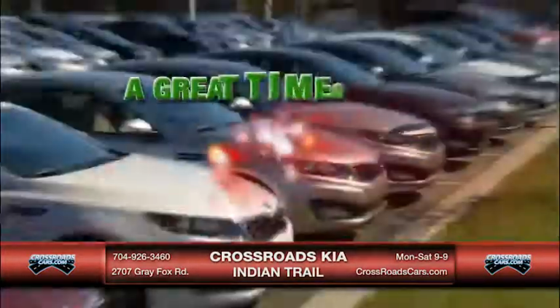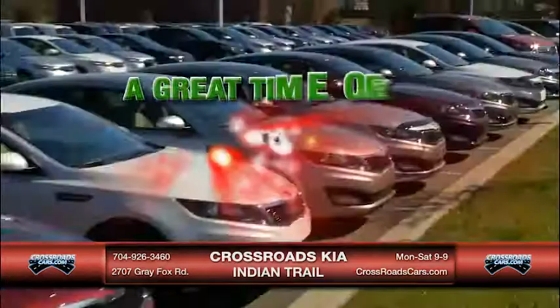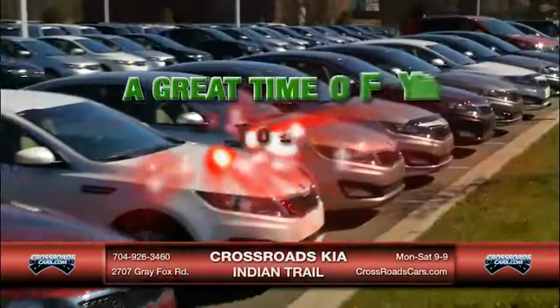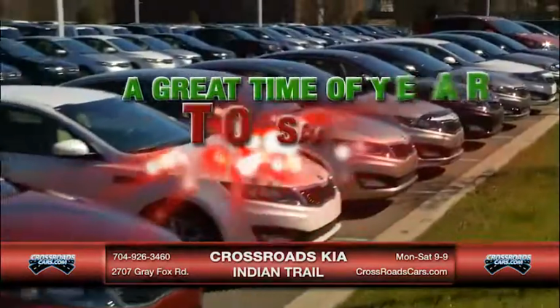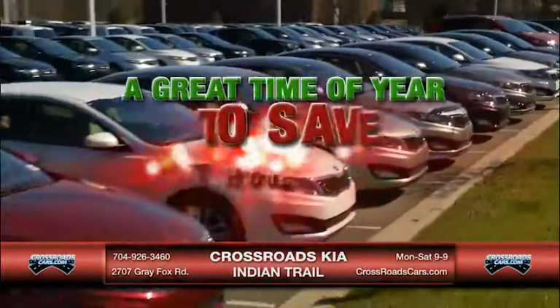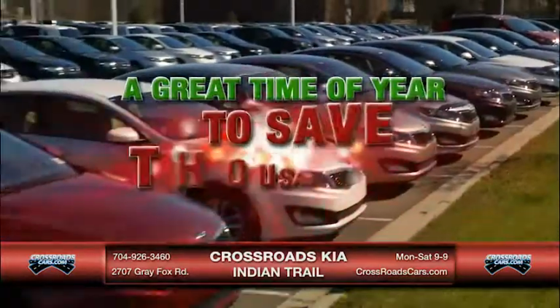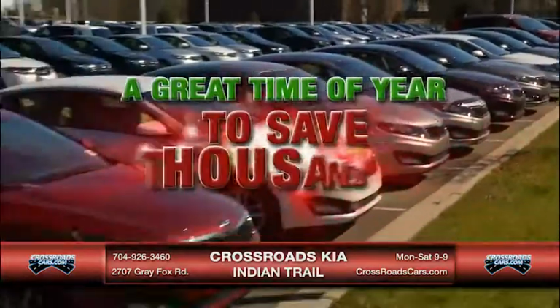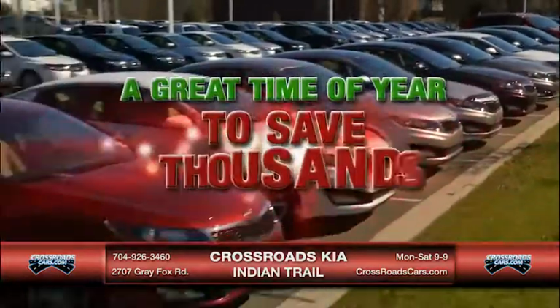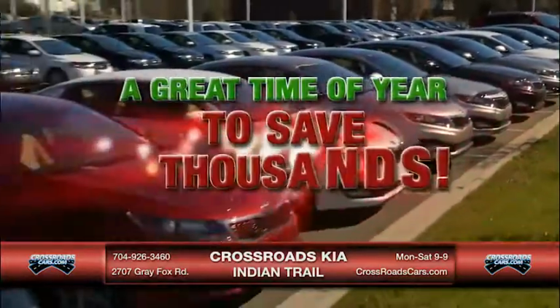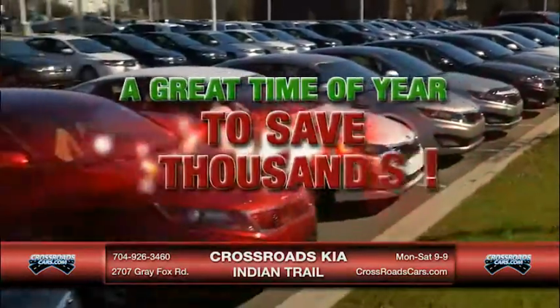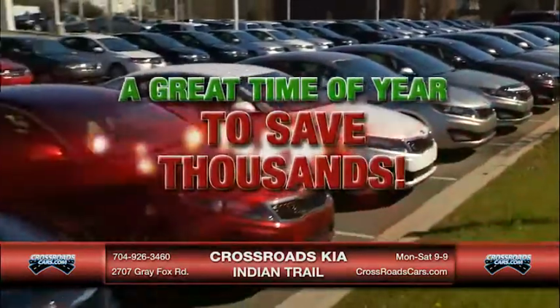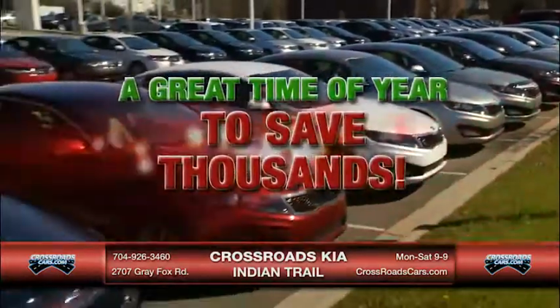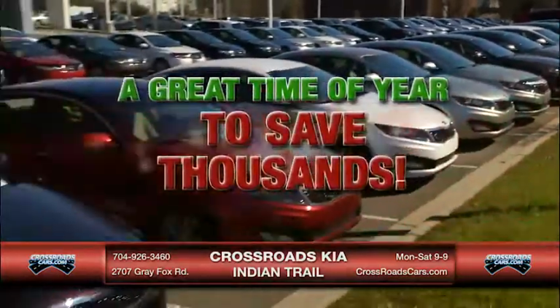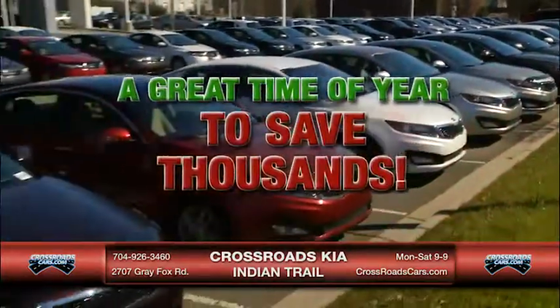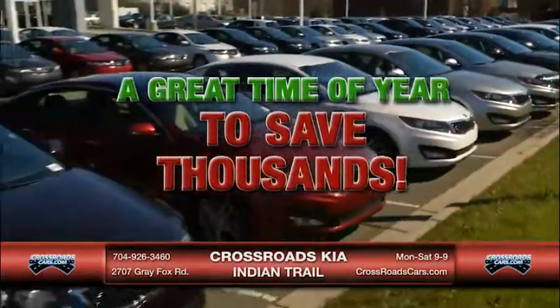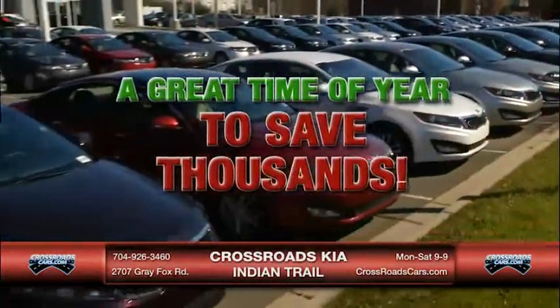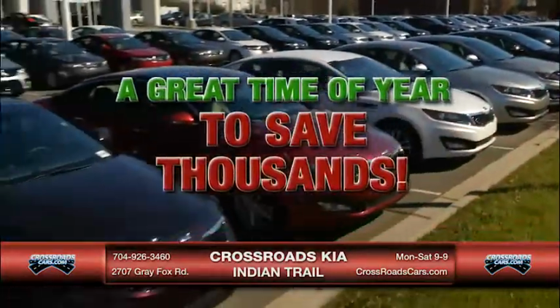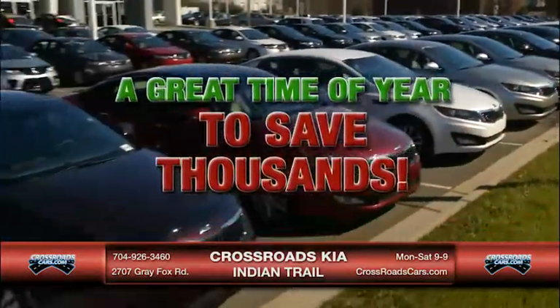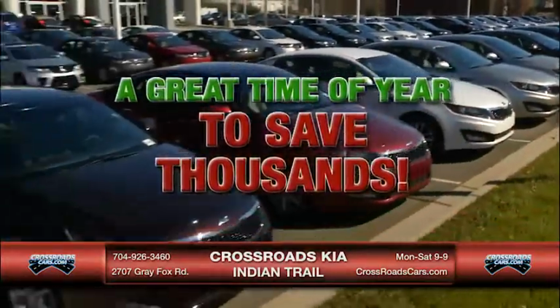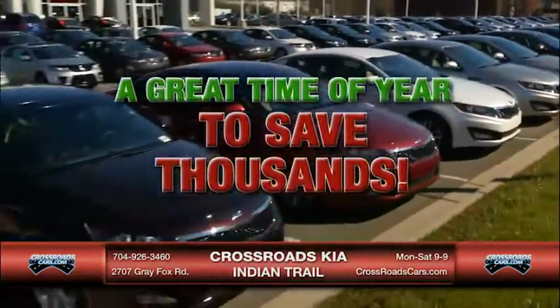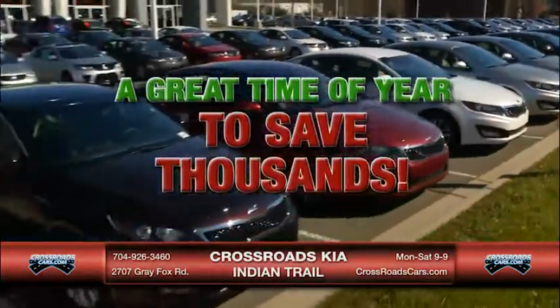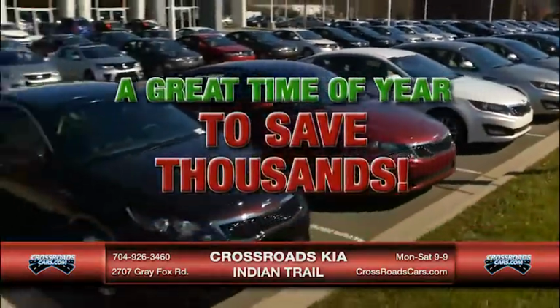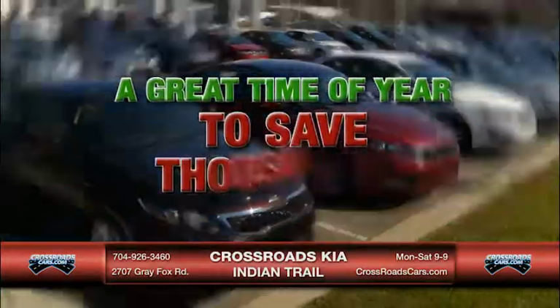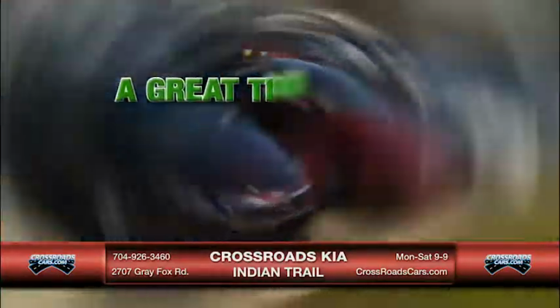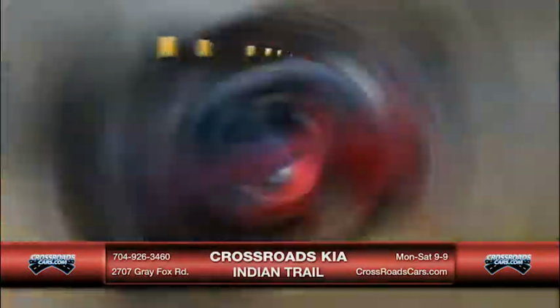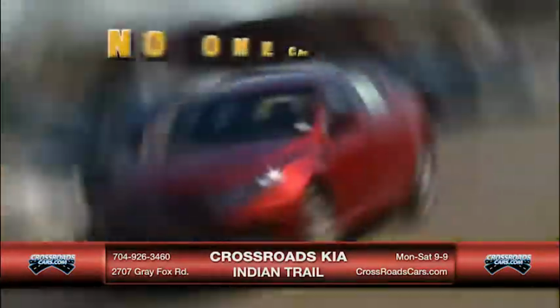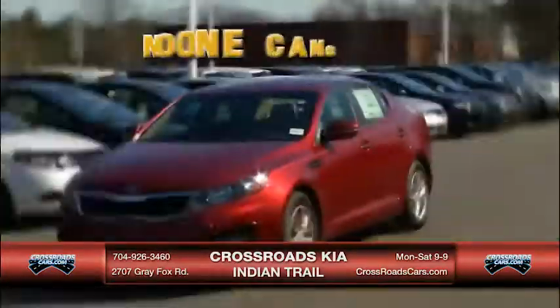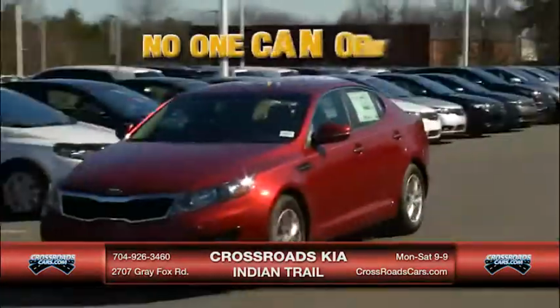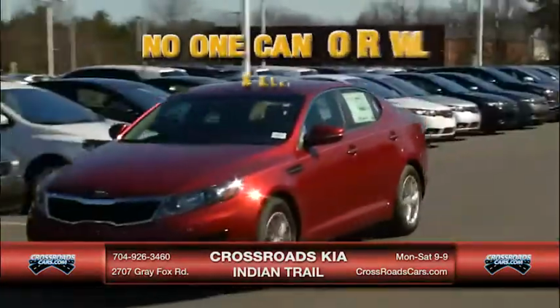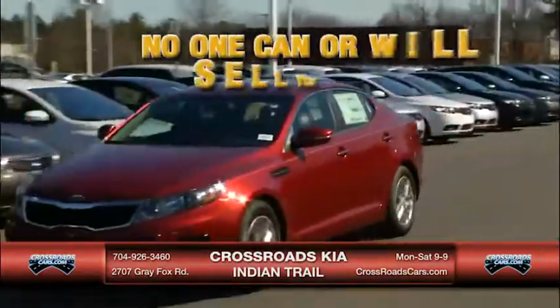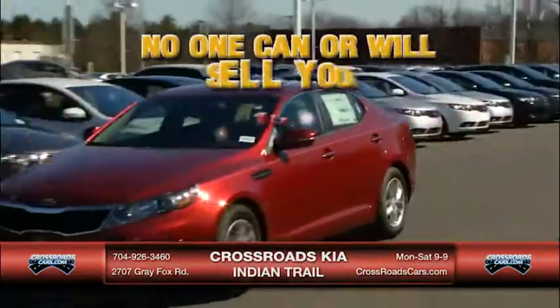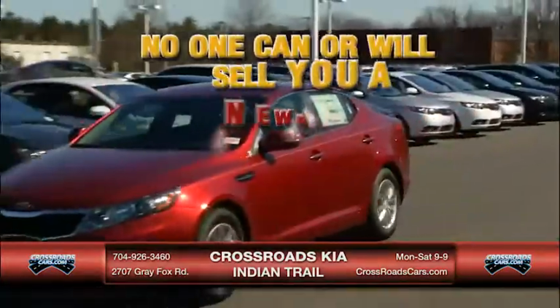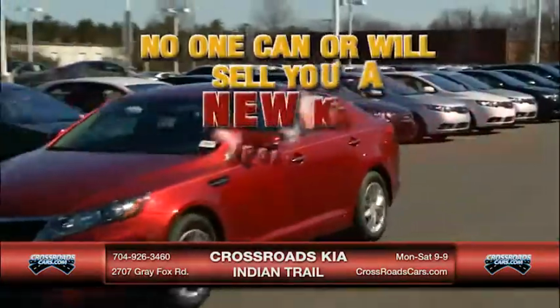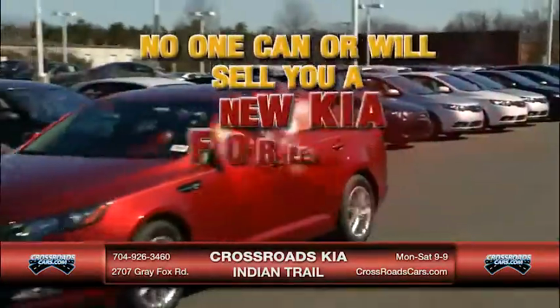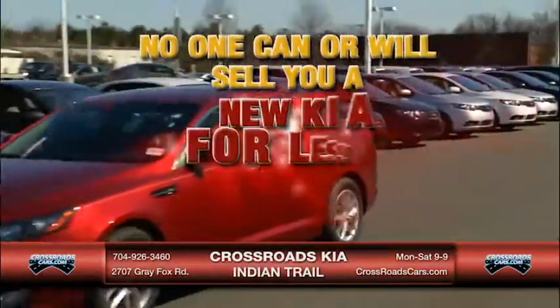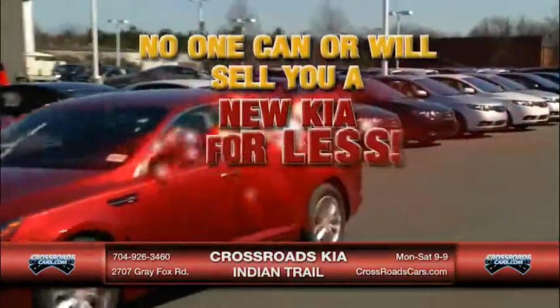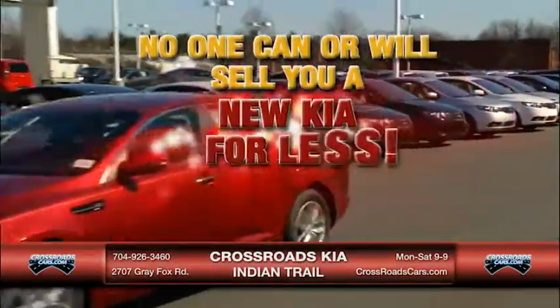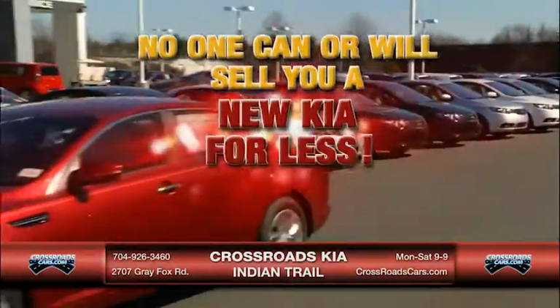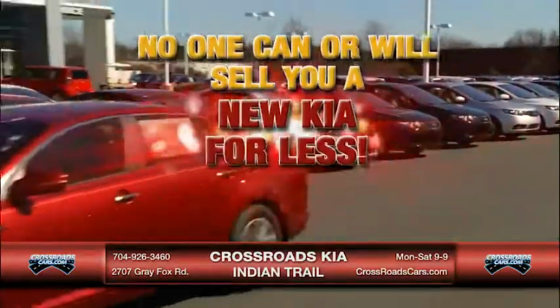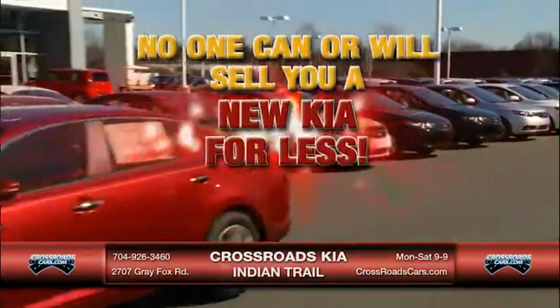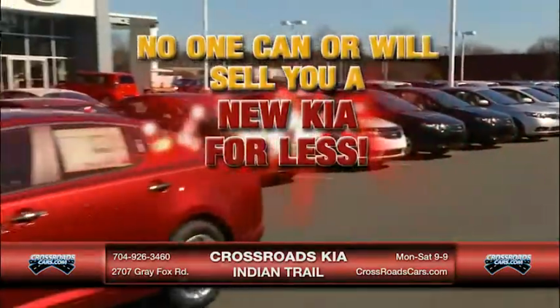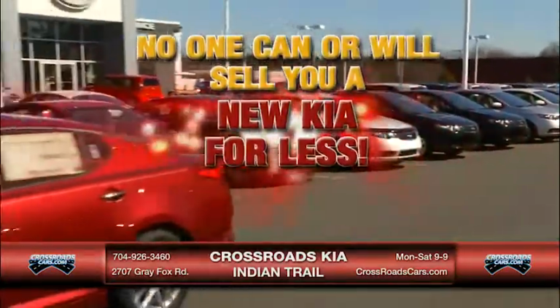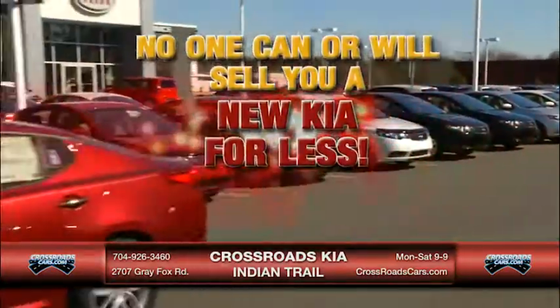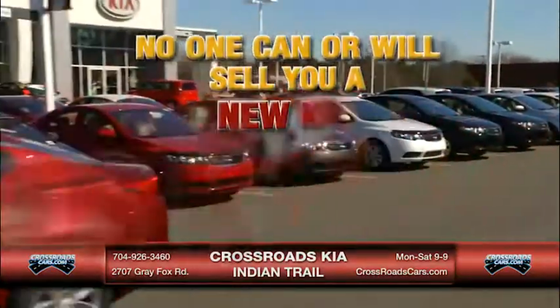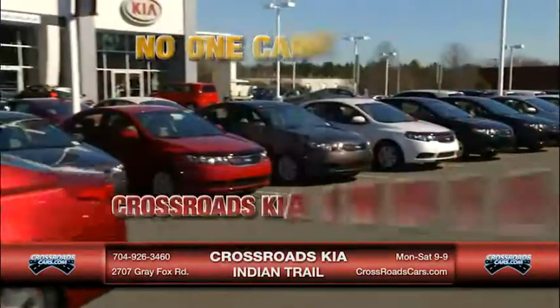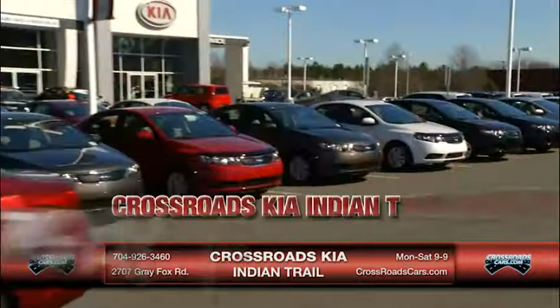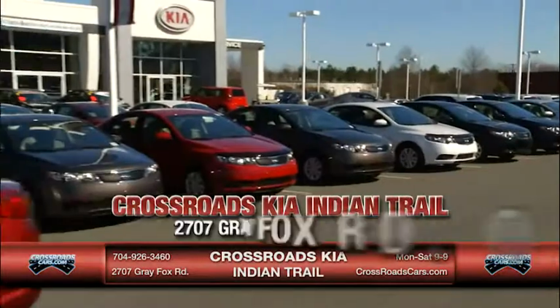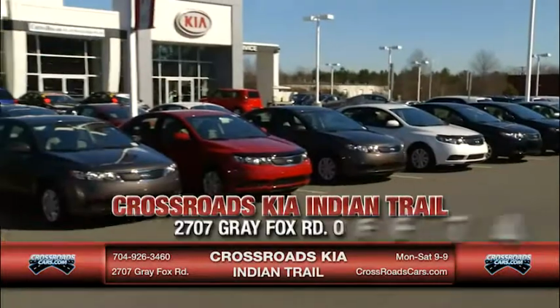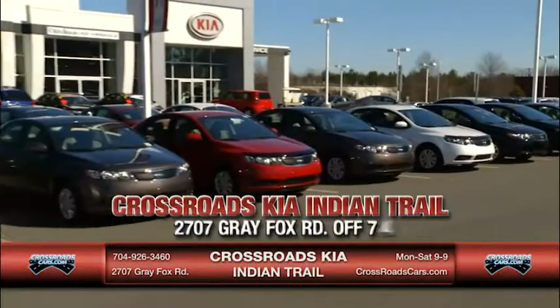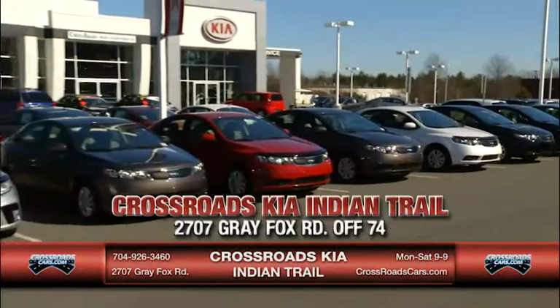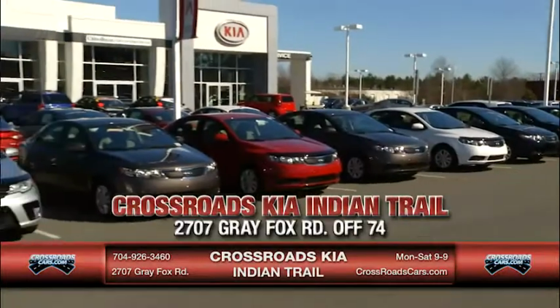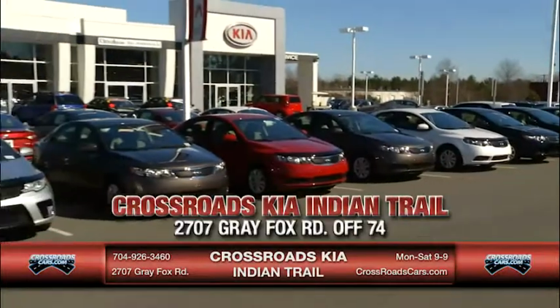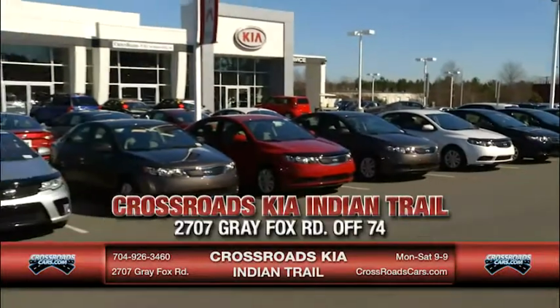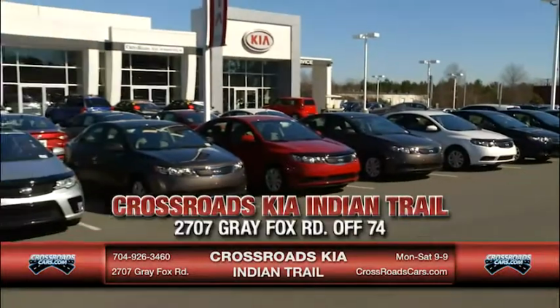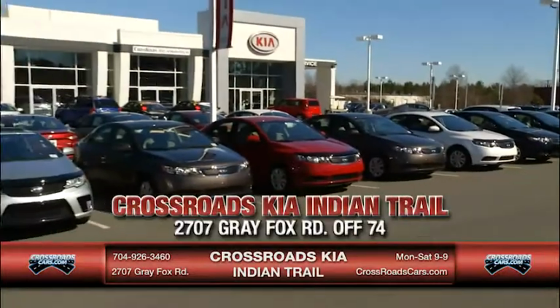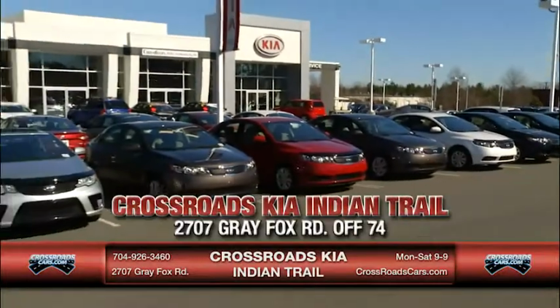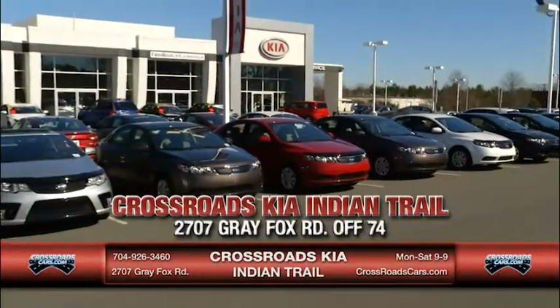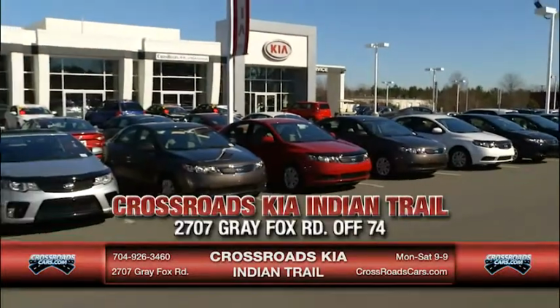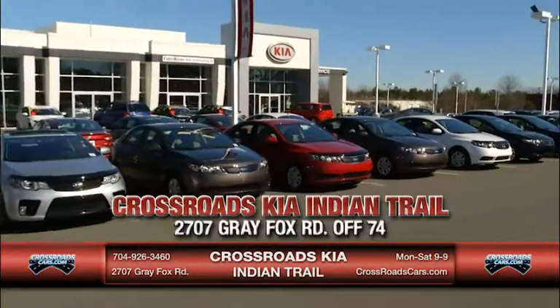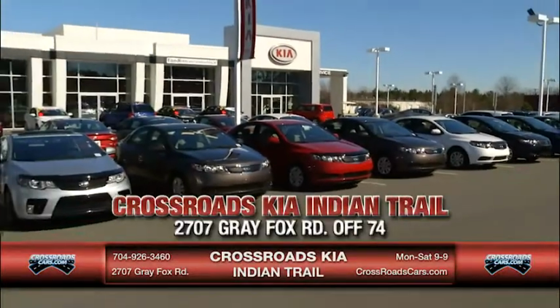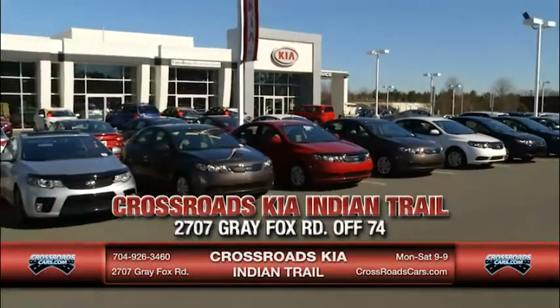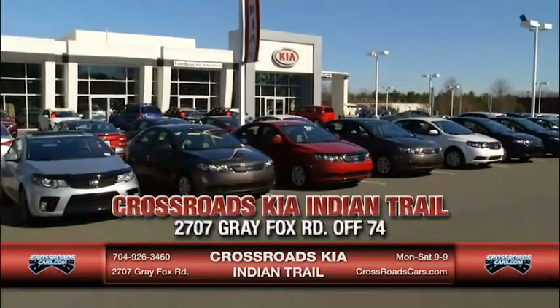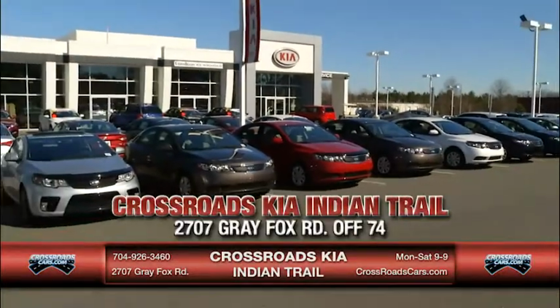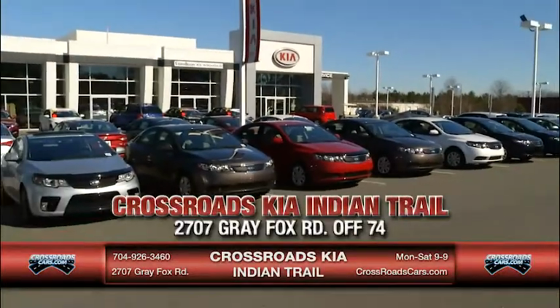What a great time of year to save thousands on your new Kia. No one can or will sell you a new Kia for less than Crossroads Kia in Indian Trail.